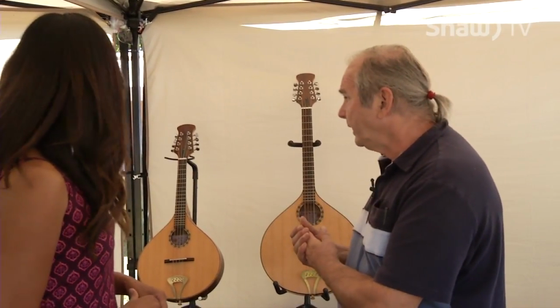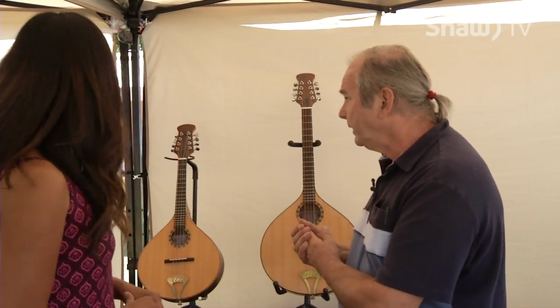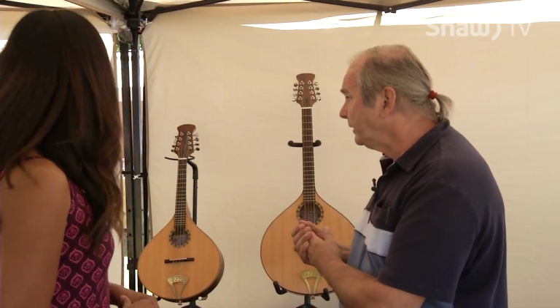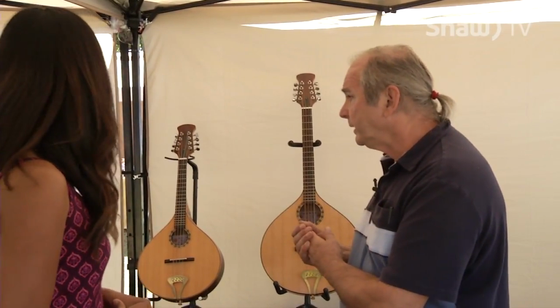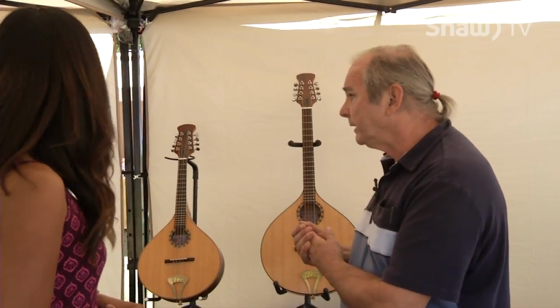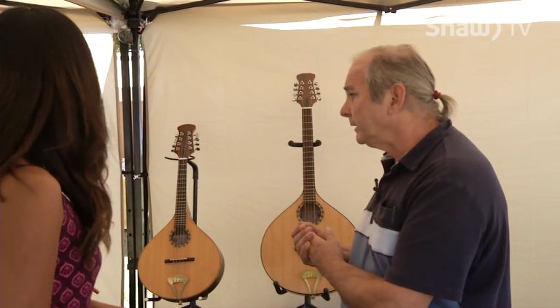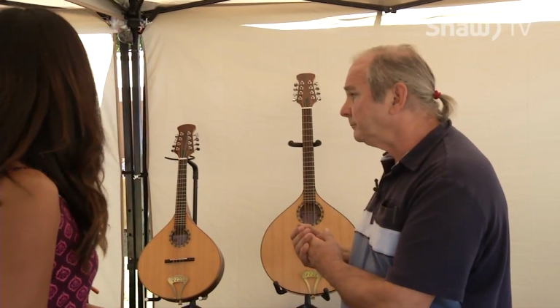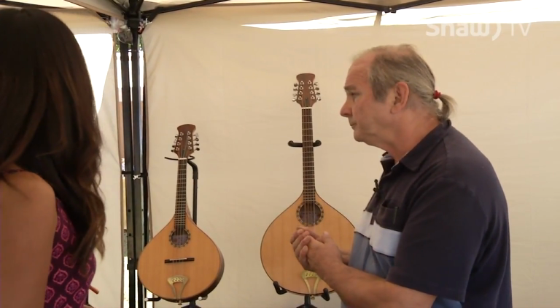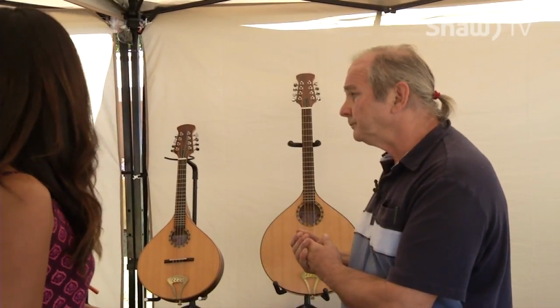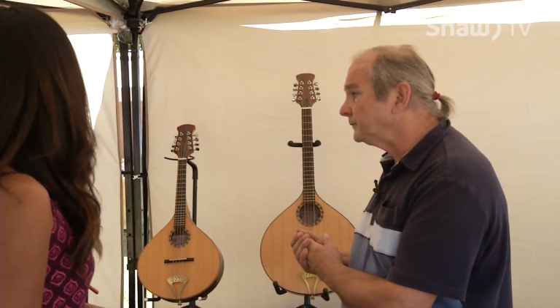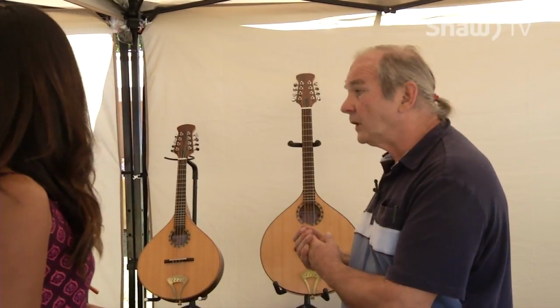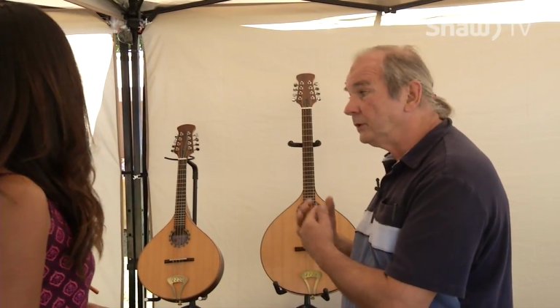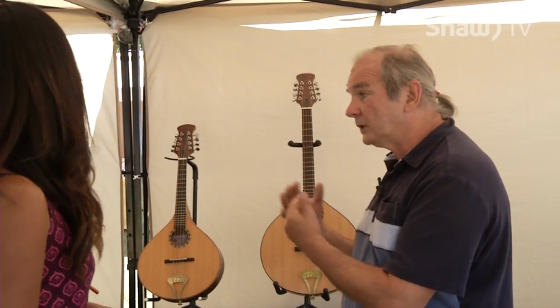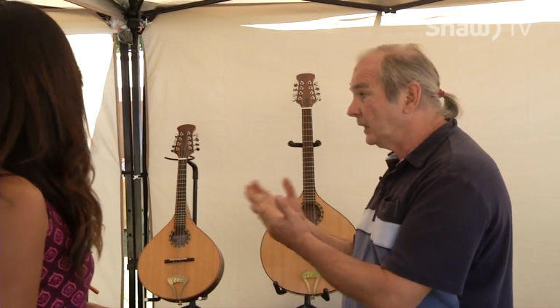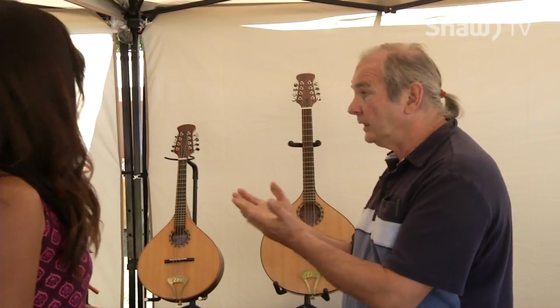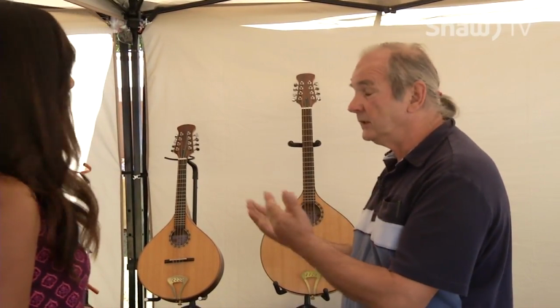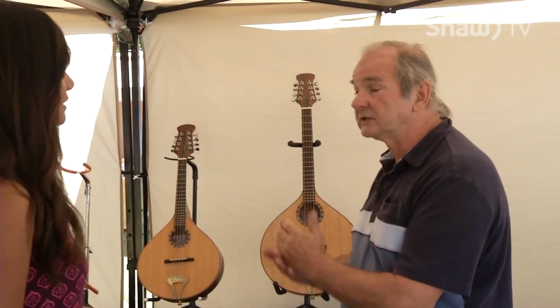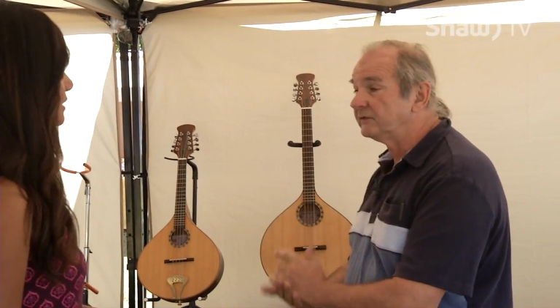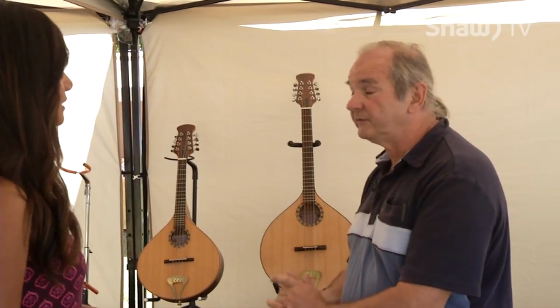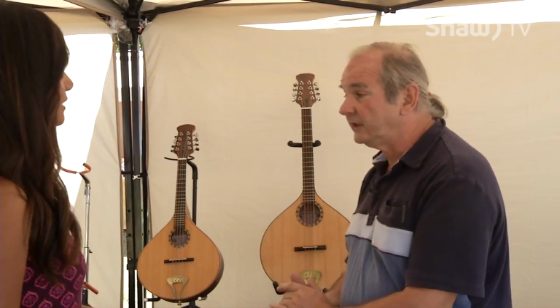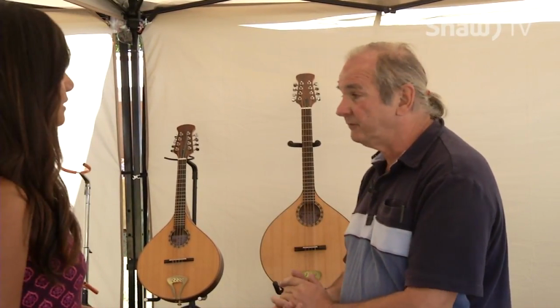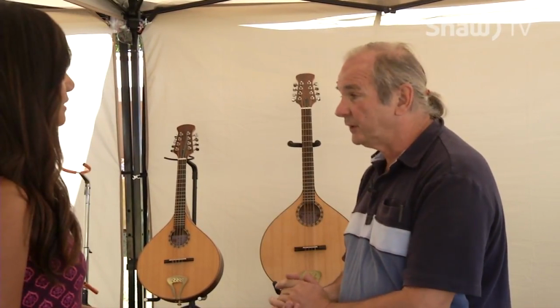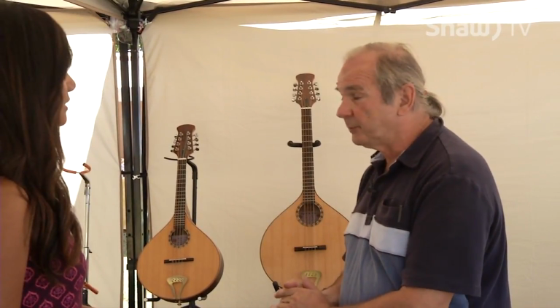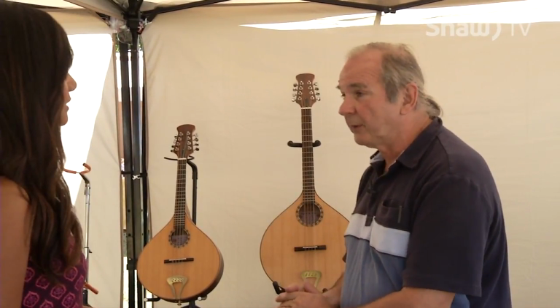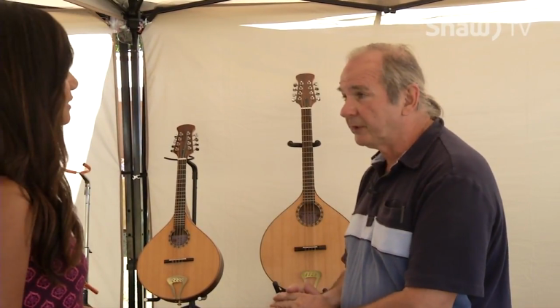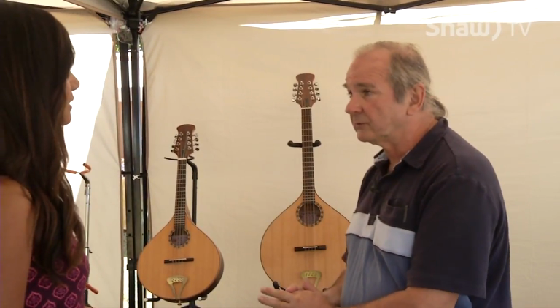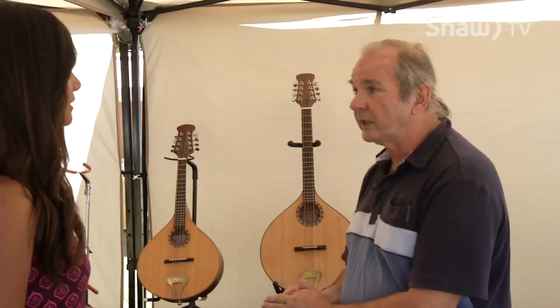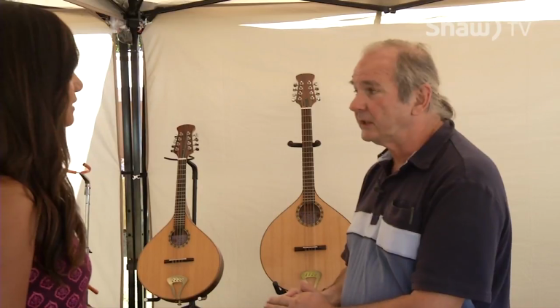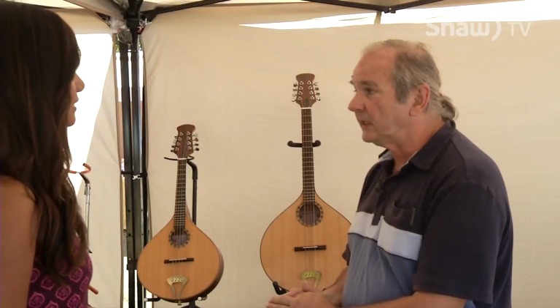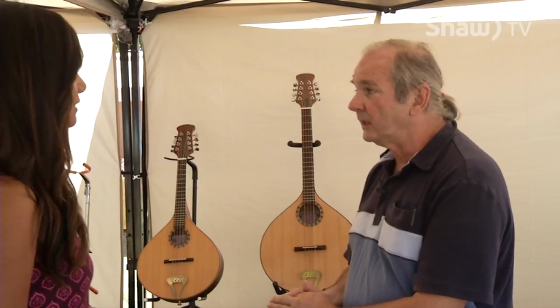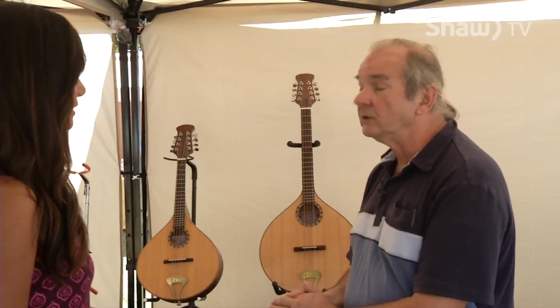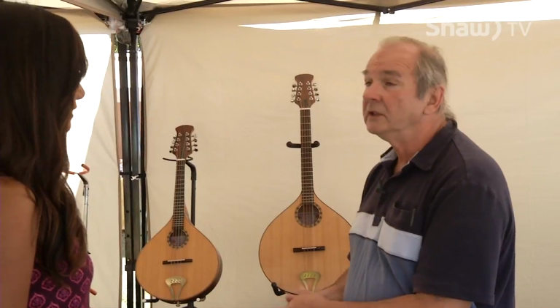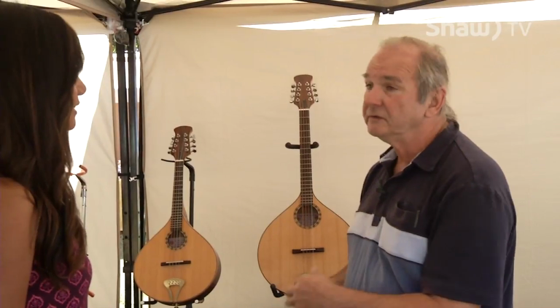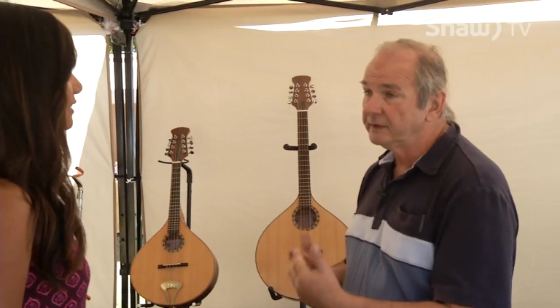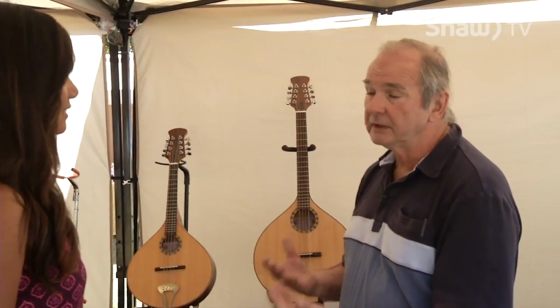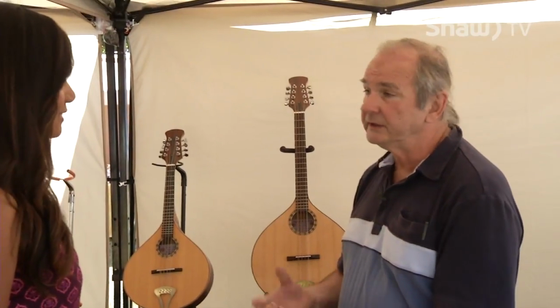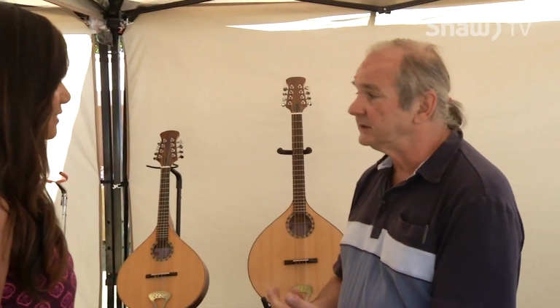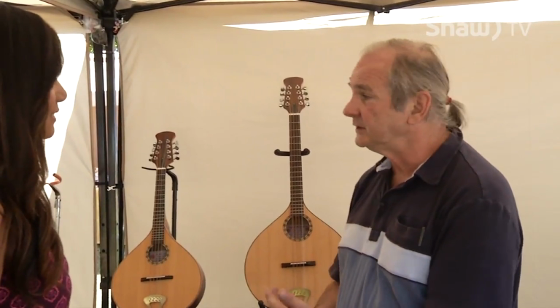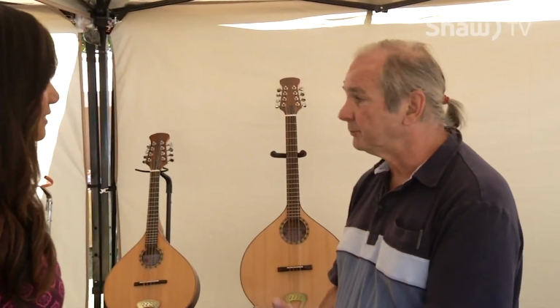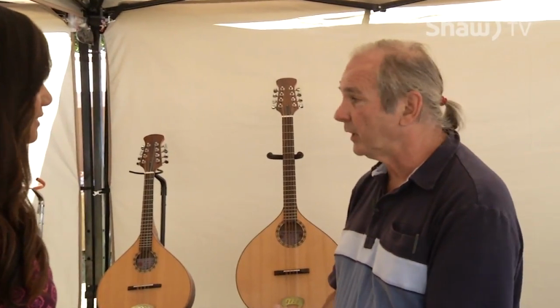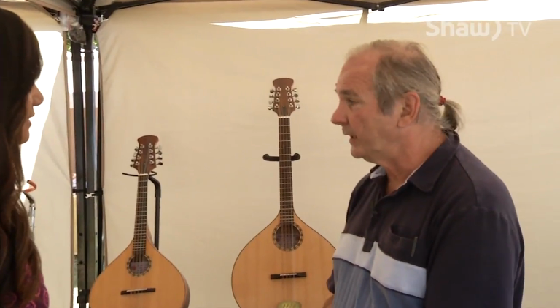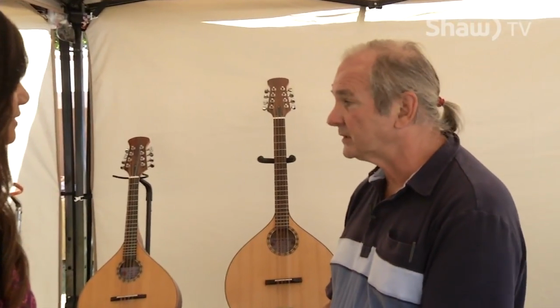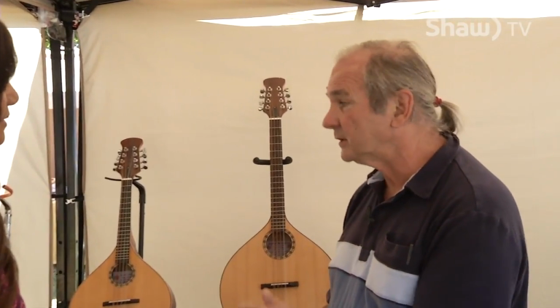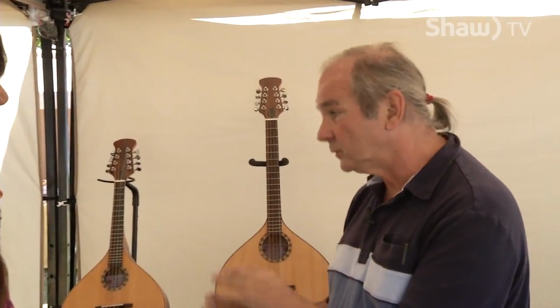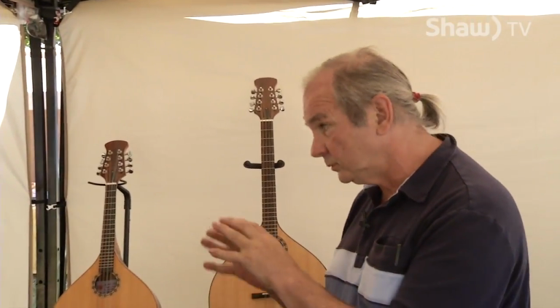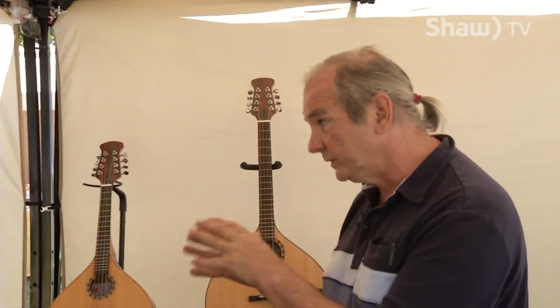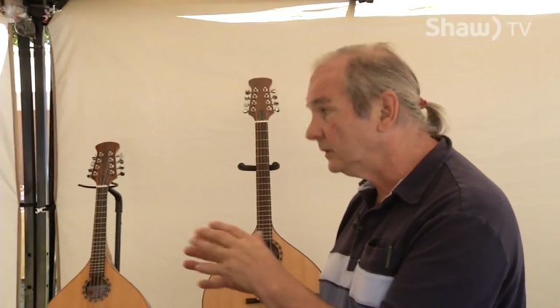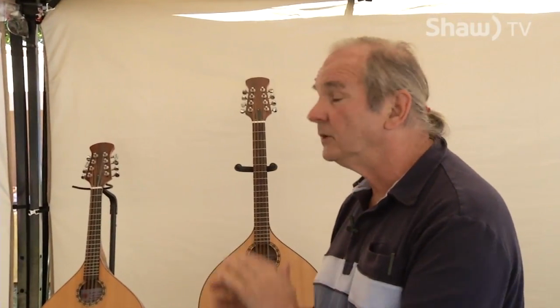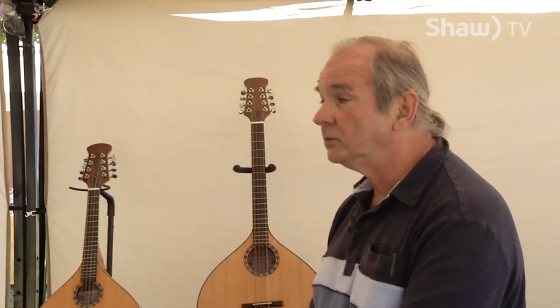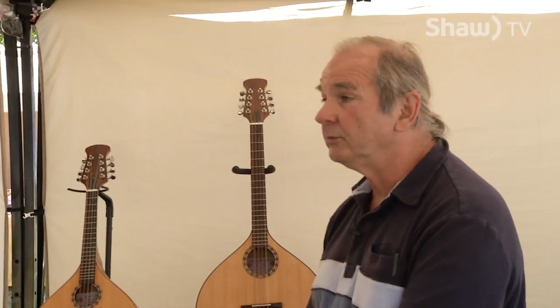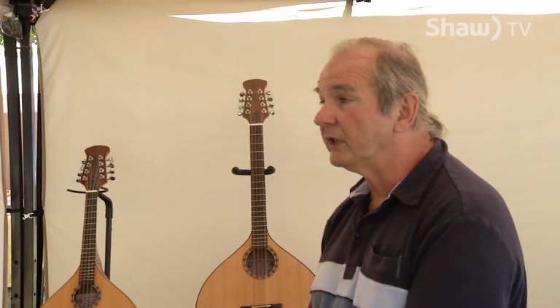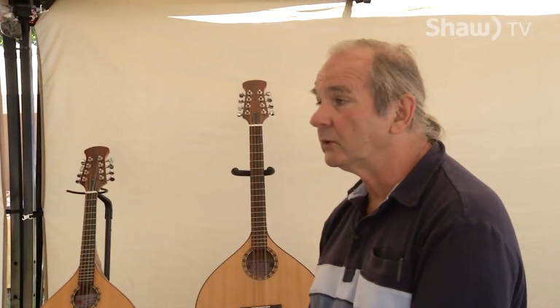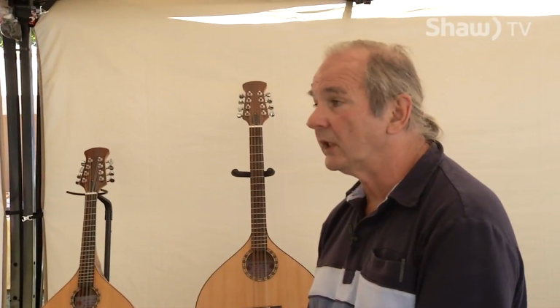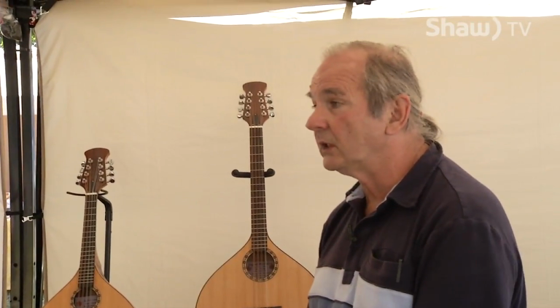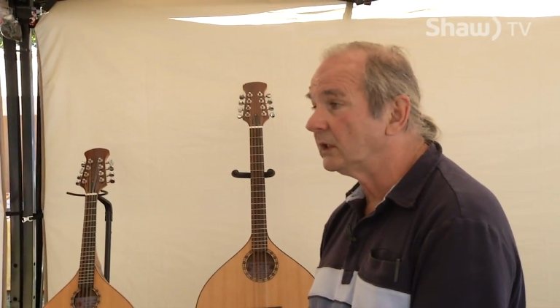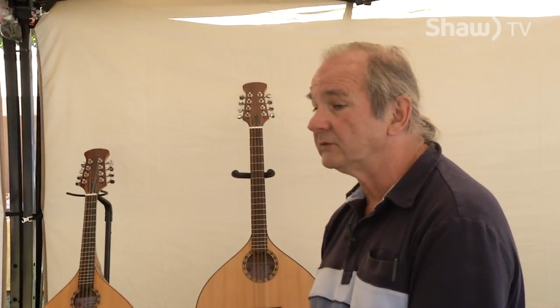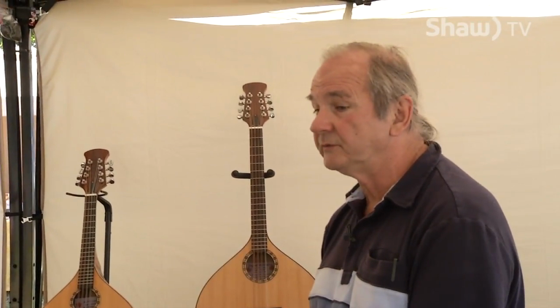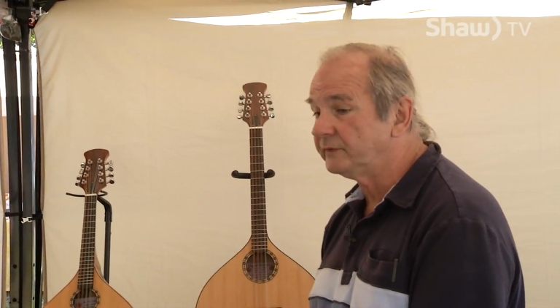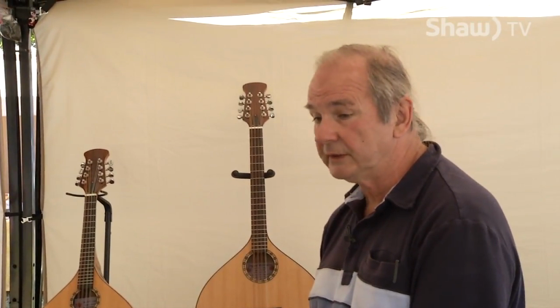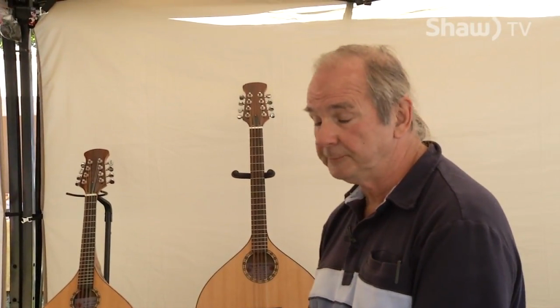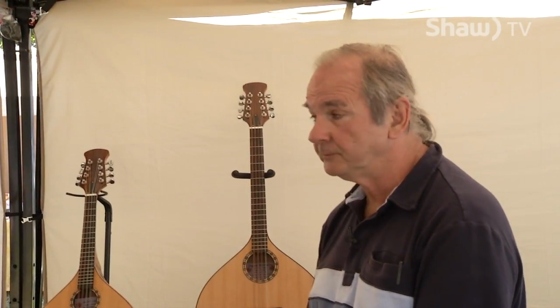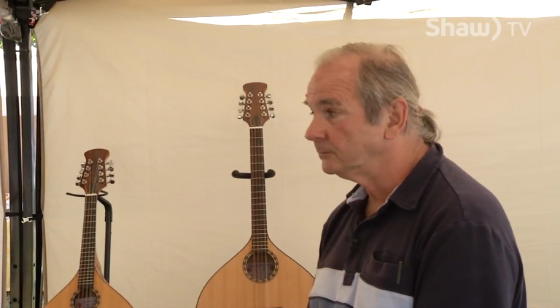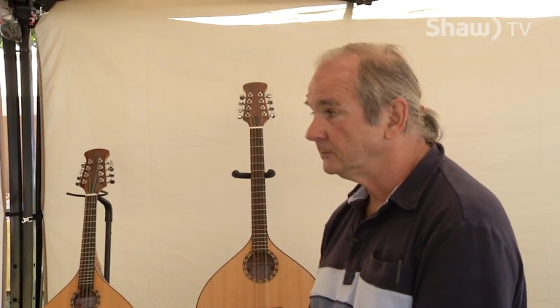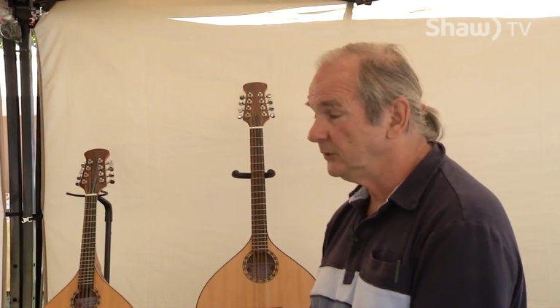And ukuleles are very, very popular right now. Fairly easy to play, so we make quite a lot of ukuleles.